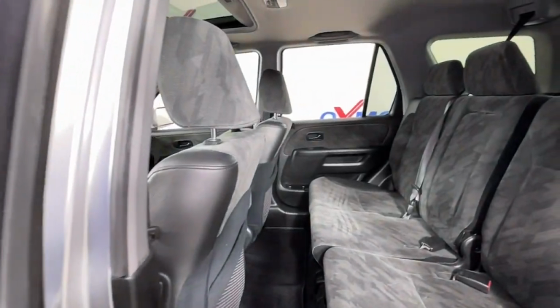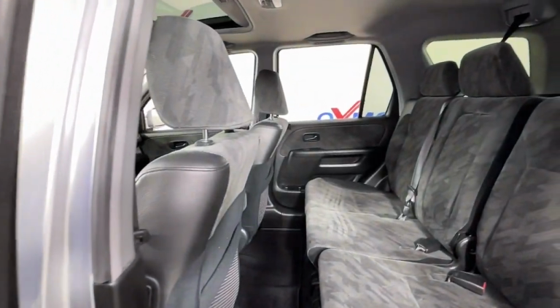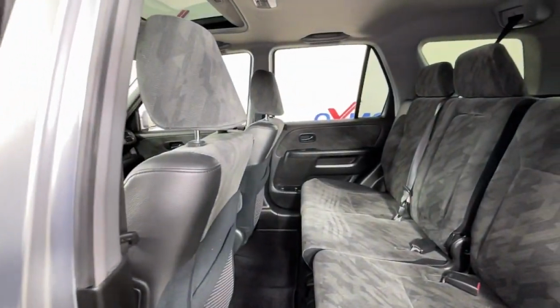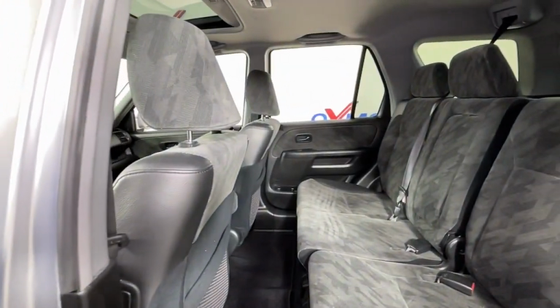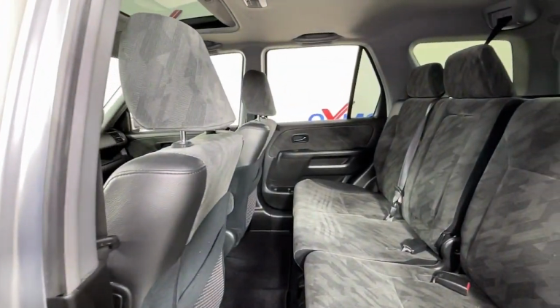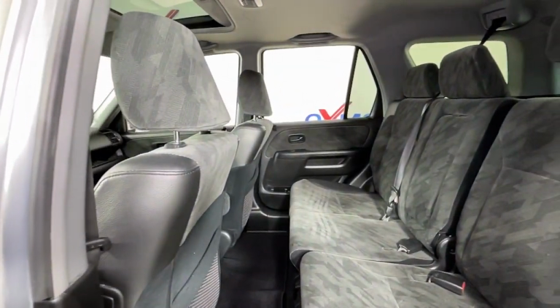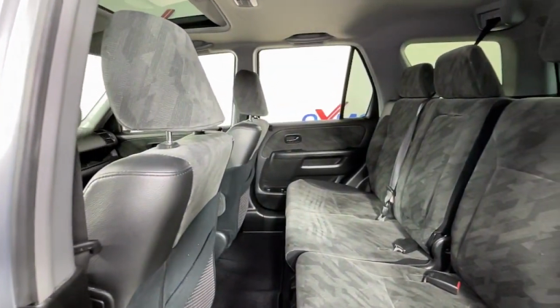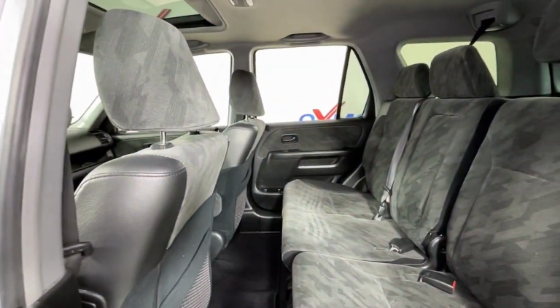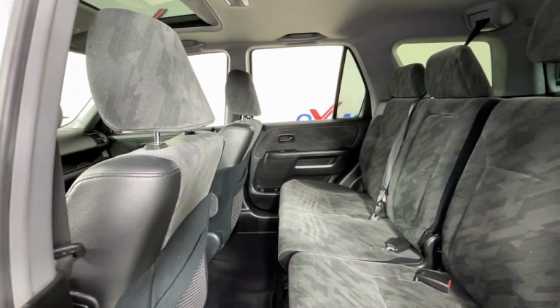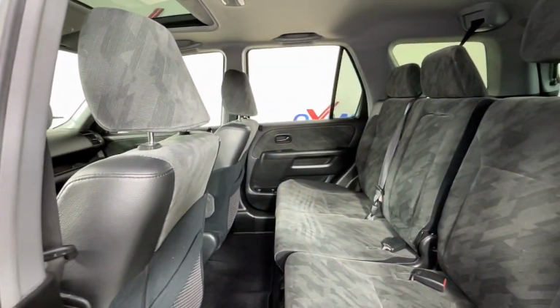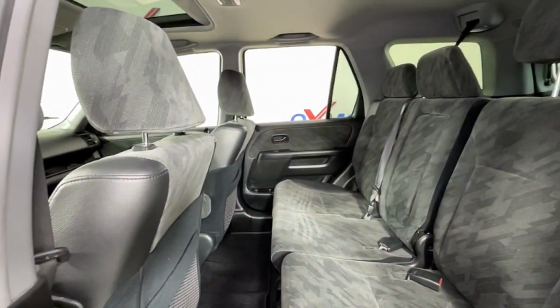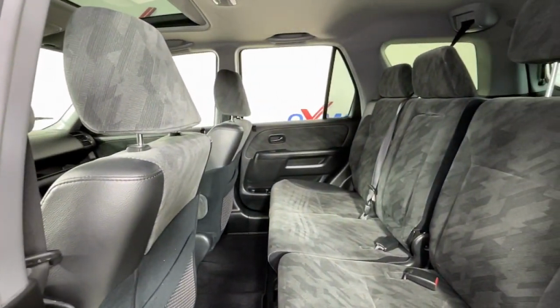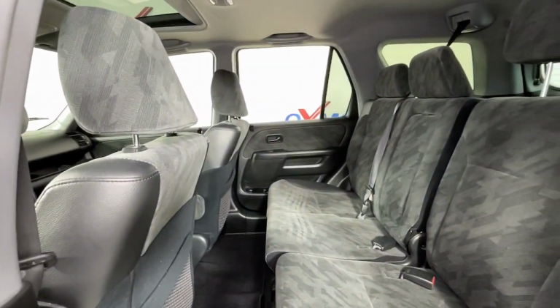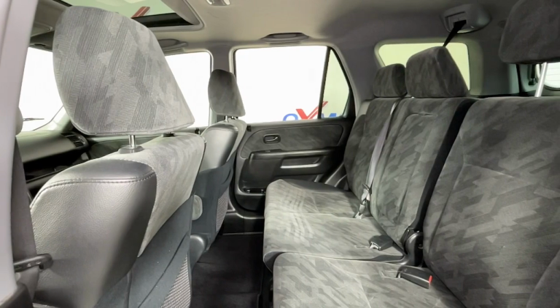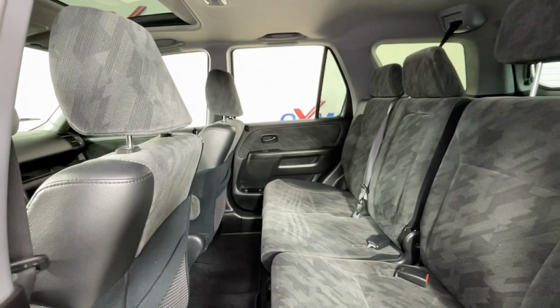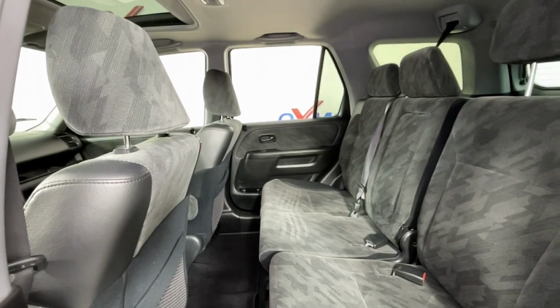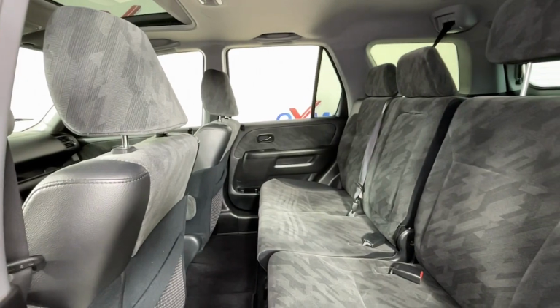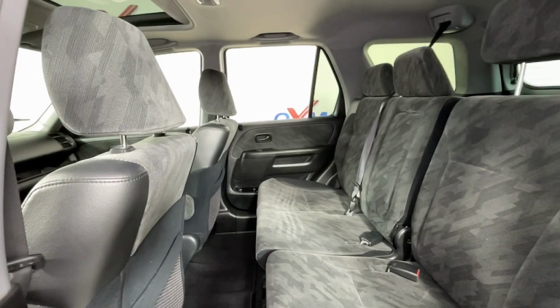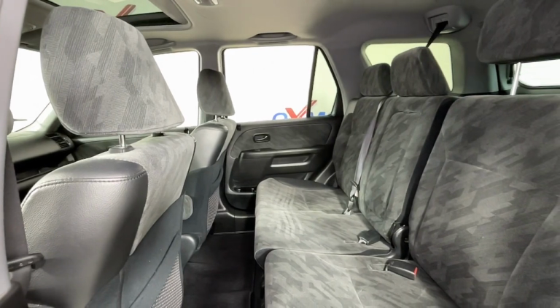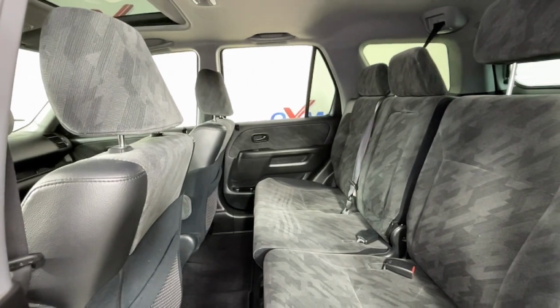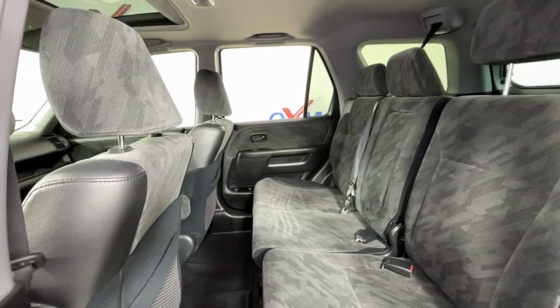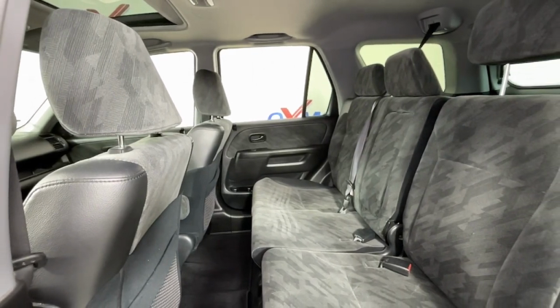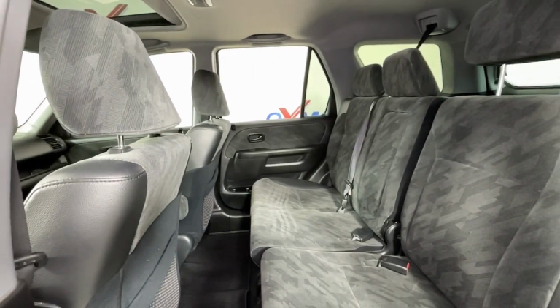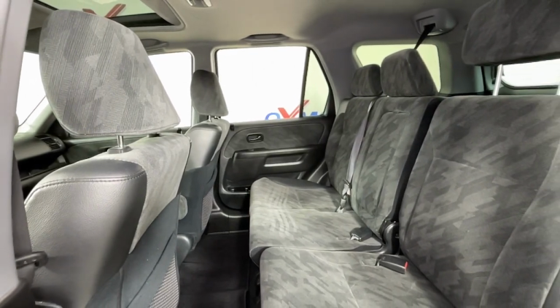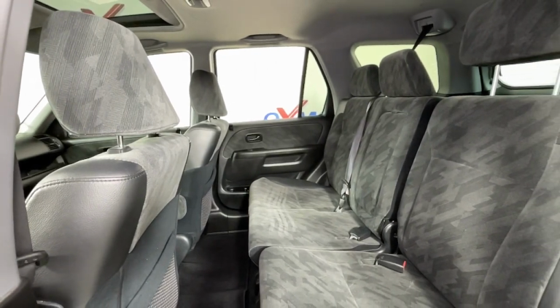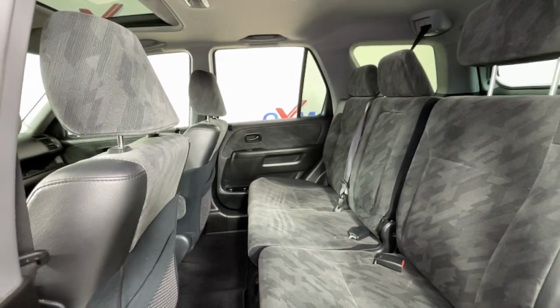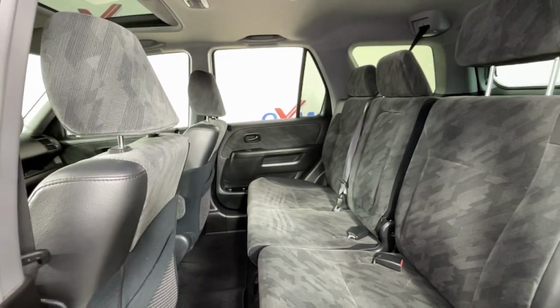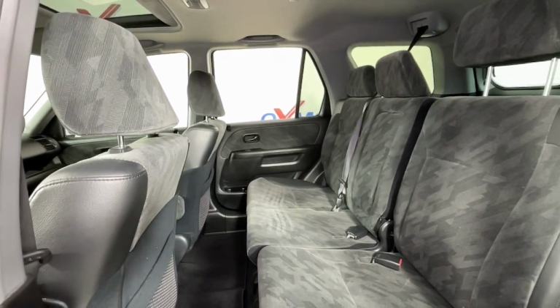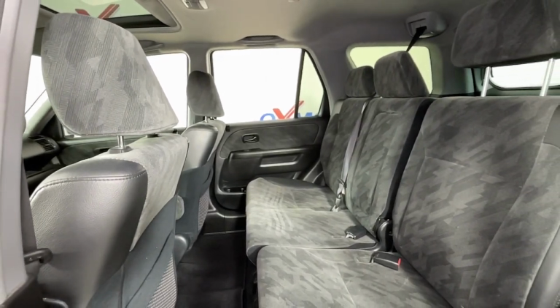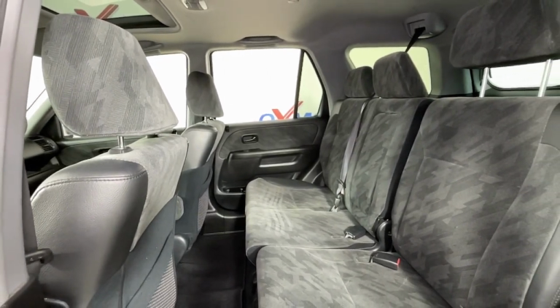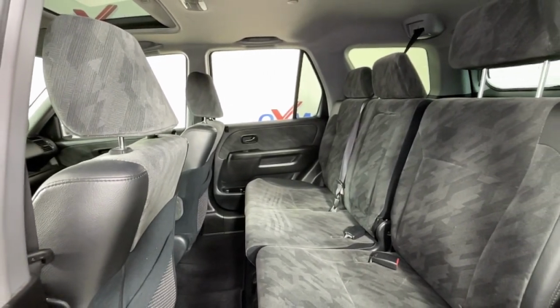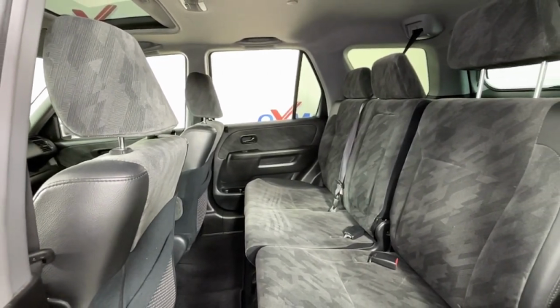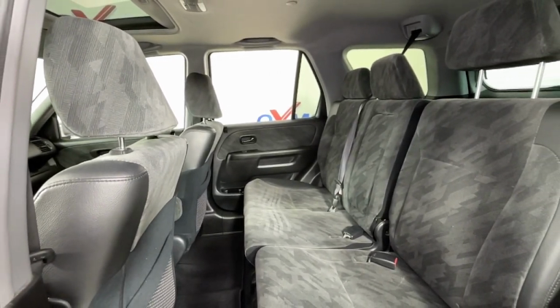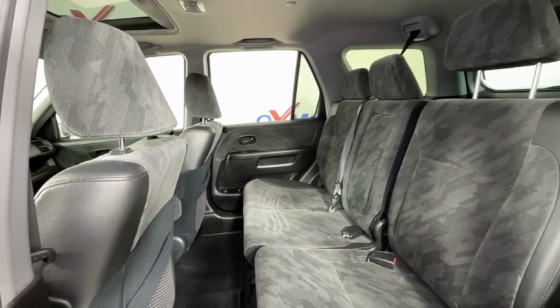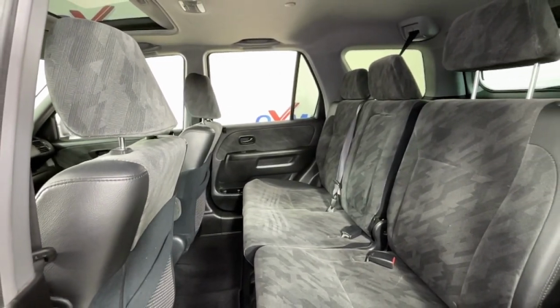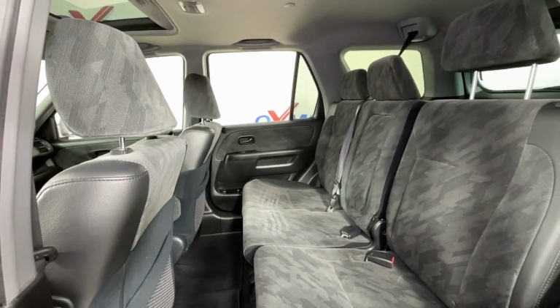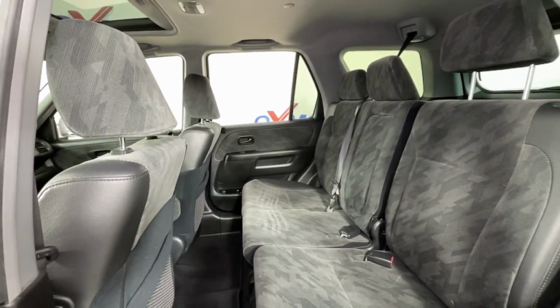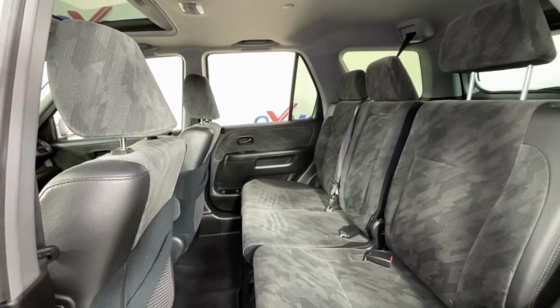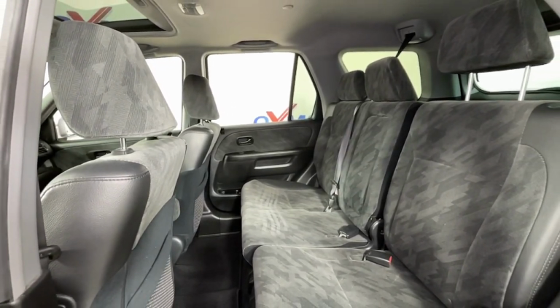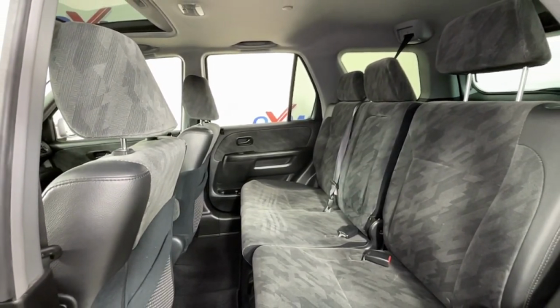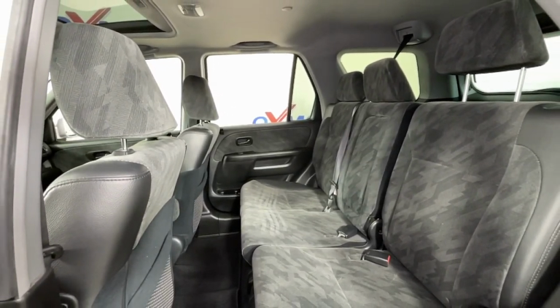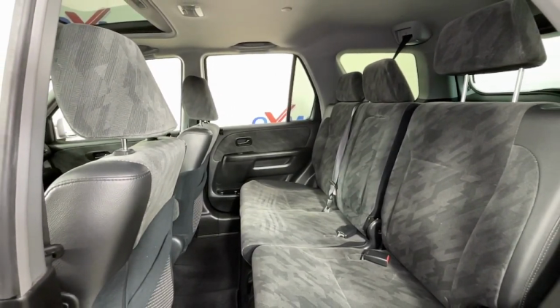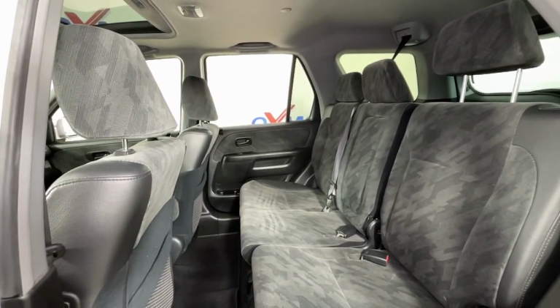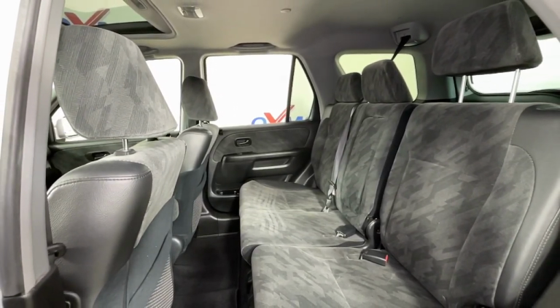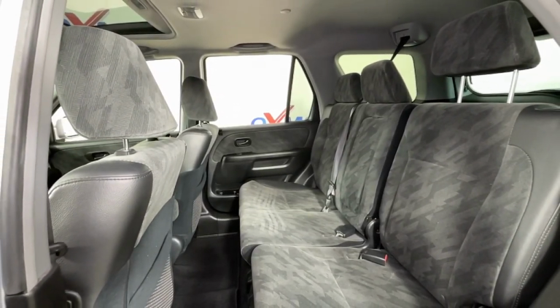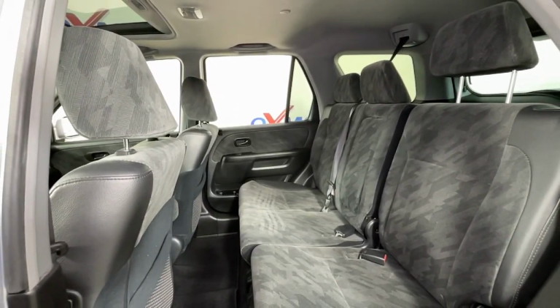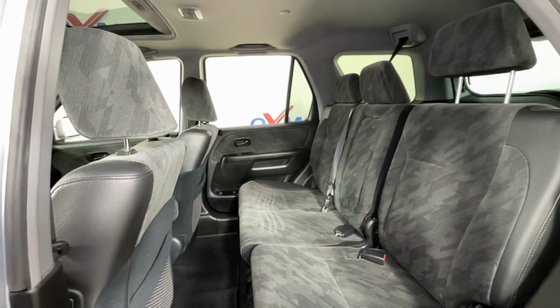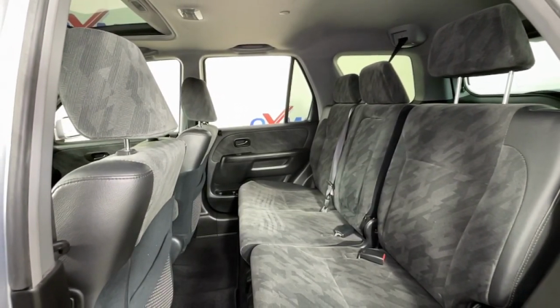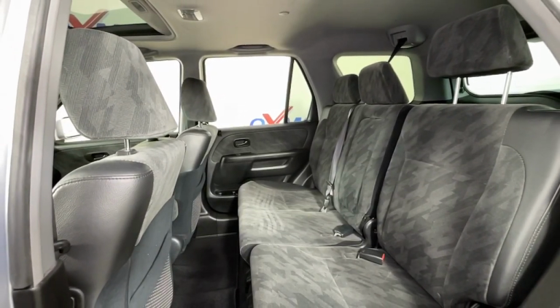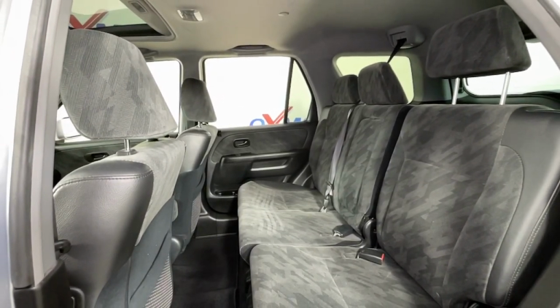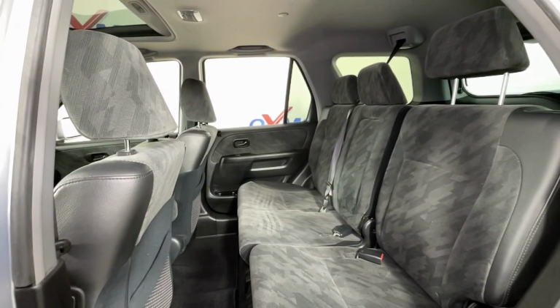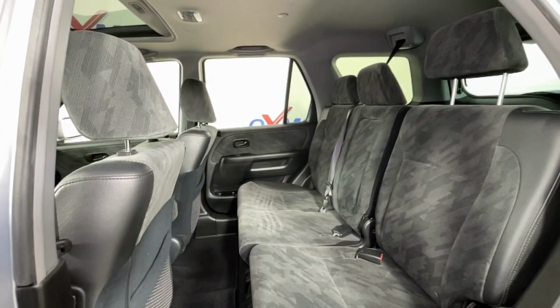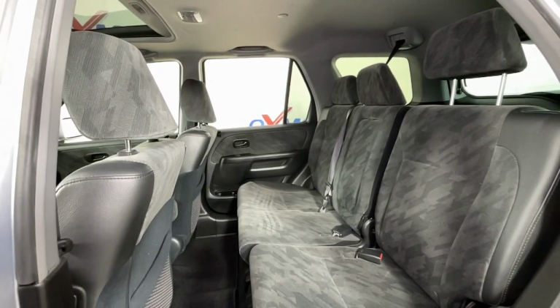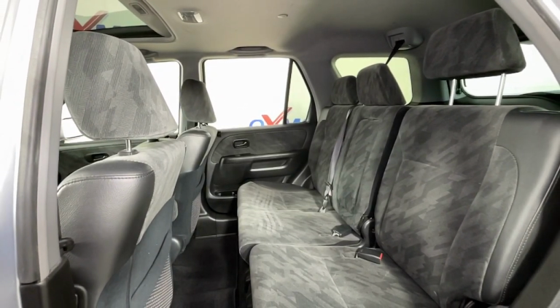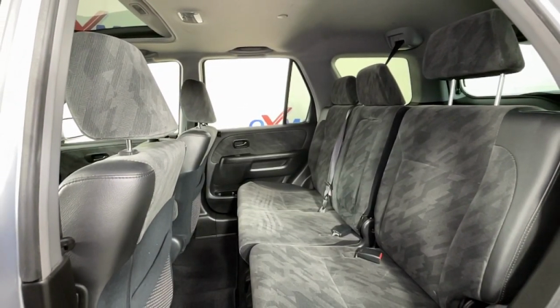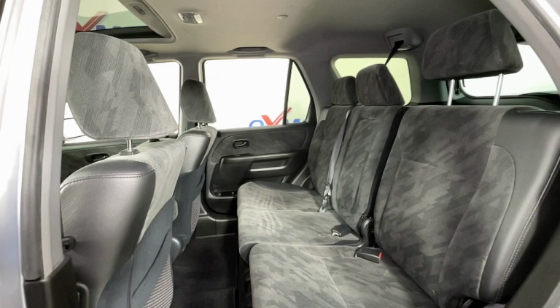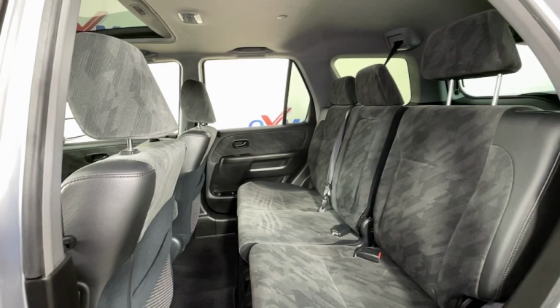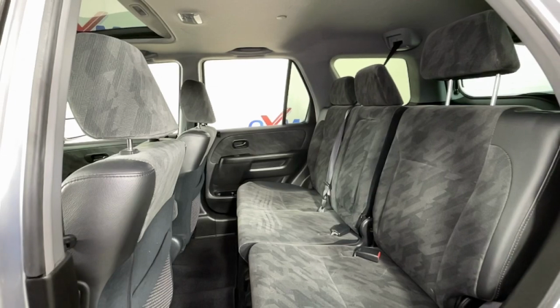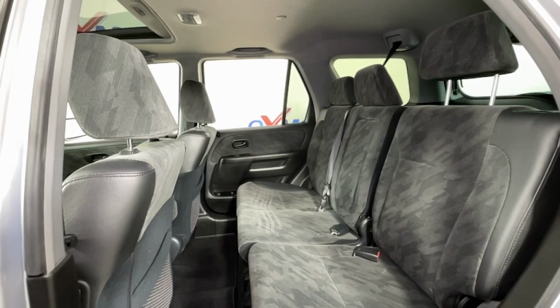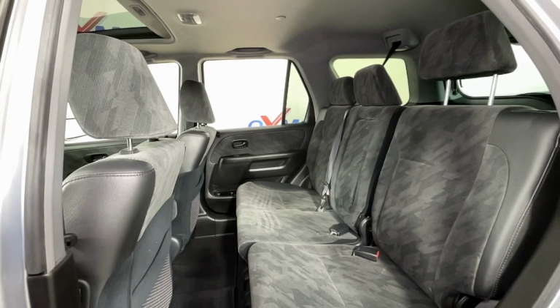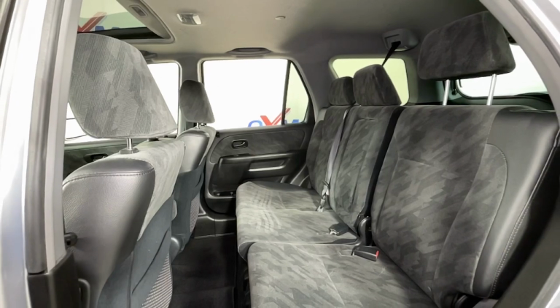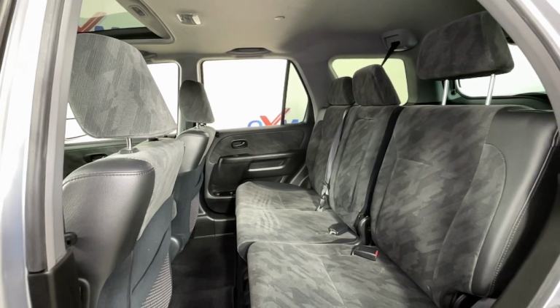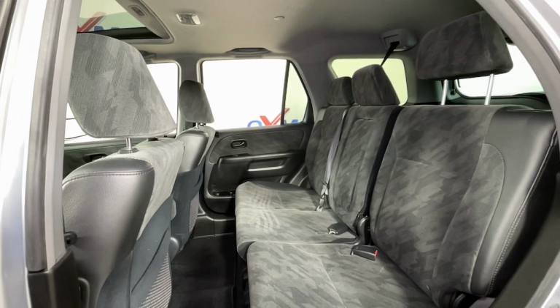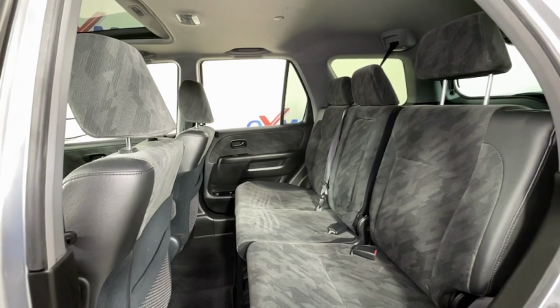Additional features include steering wheel audio controls, passenger vanity mirror, rear reading lamps, driver vanity mirror, and CD player.